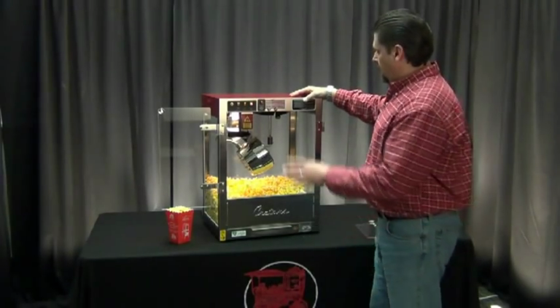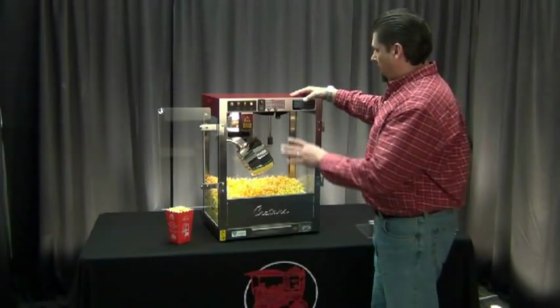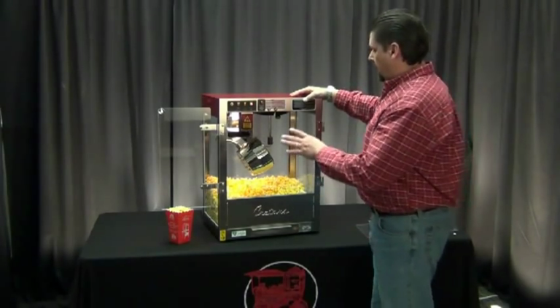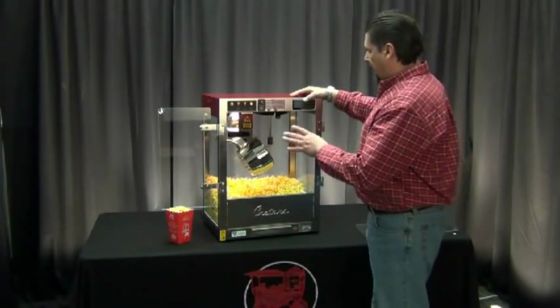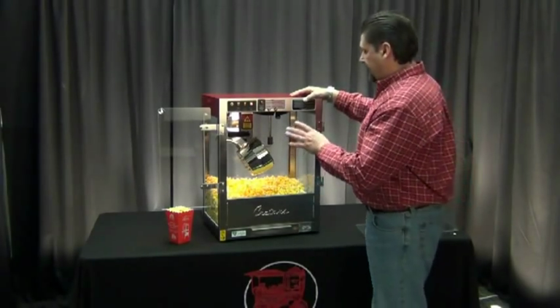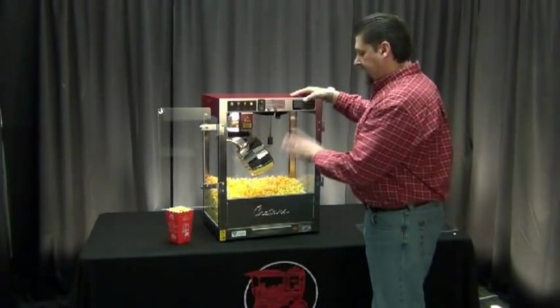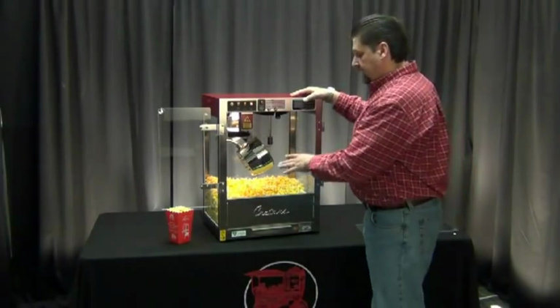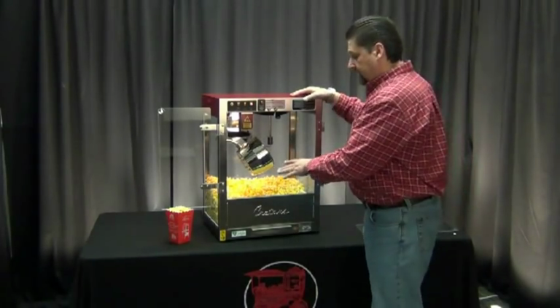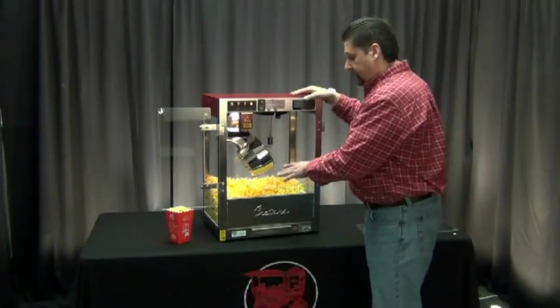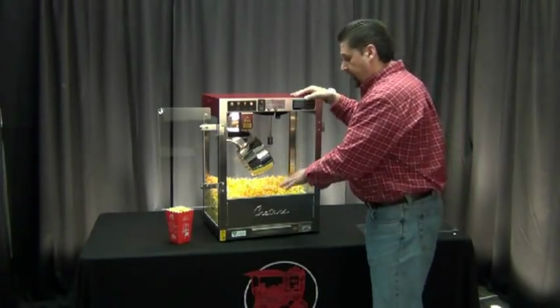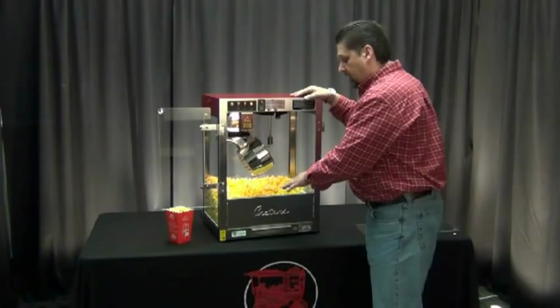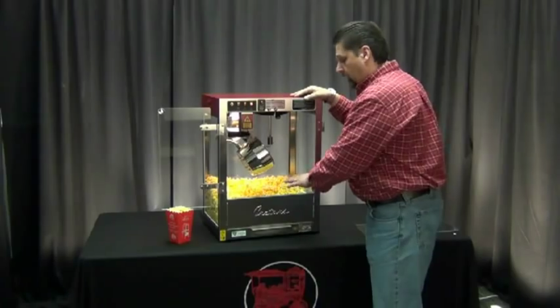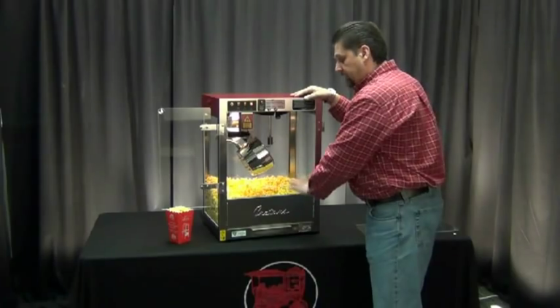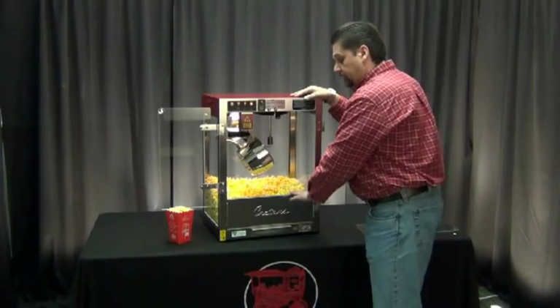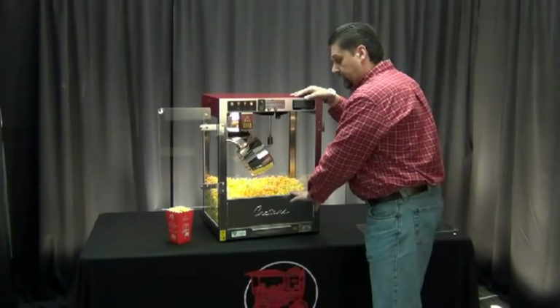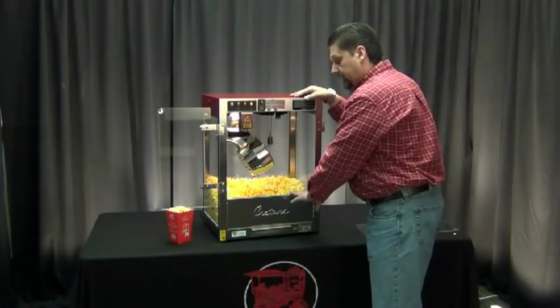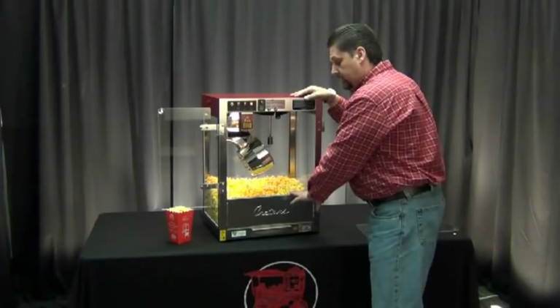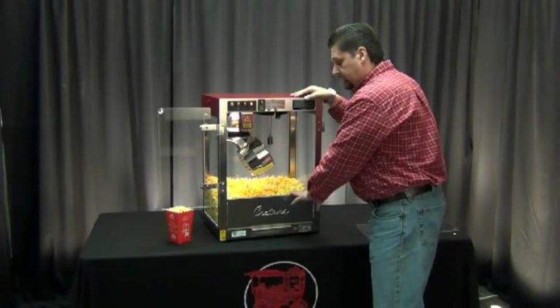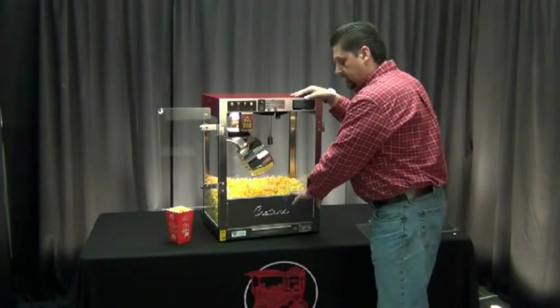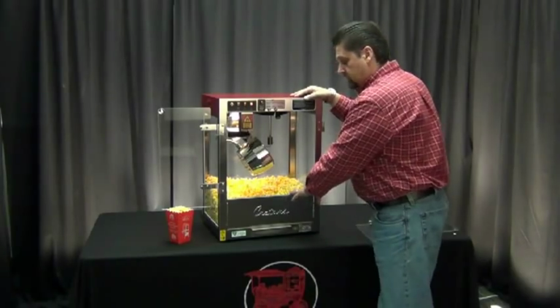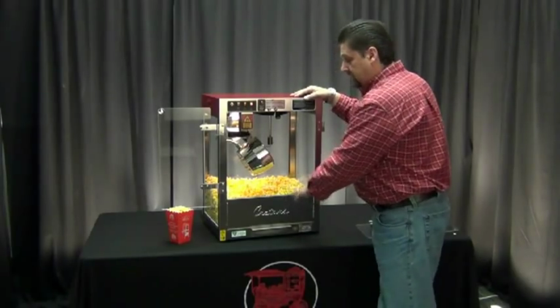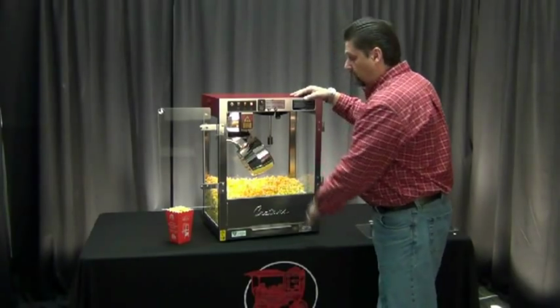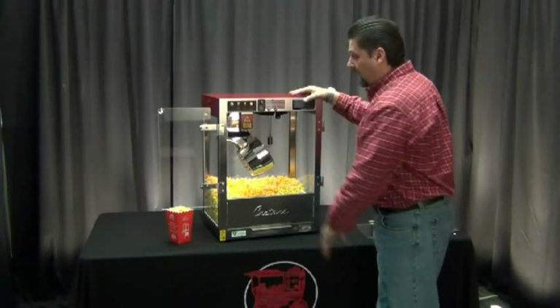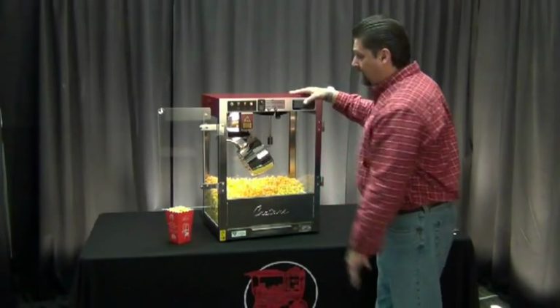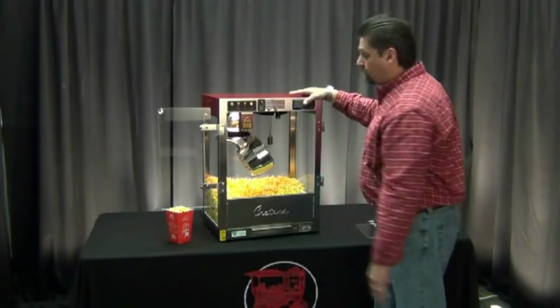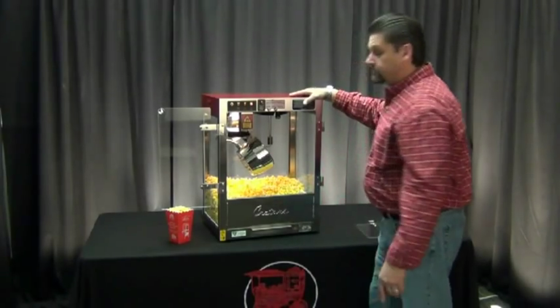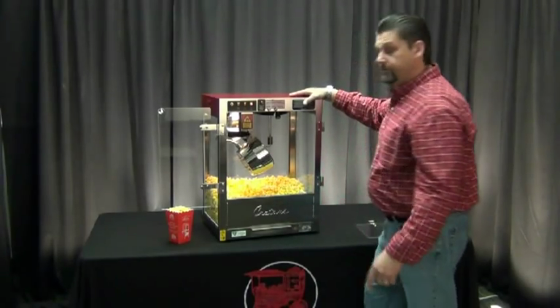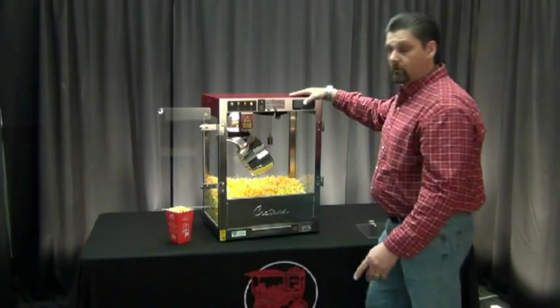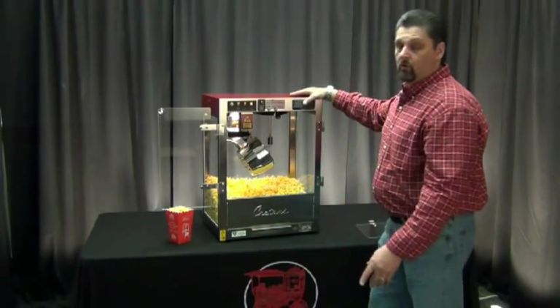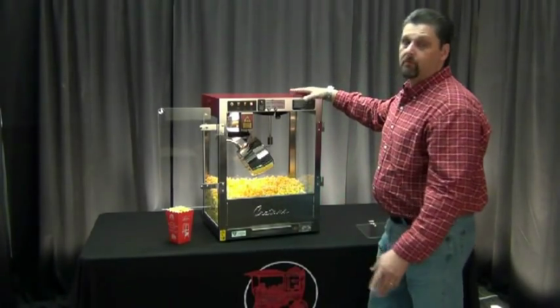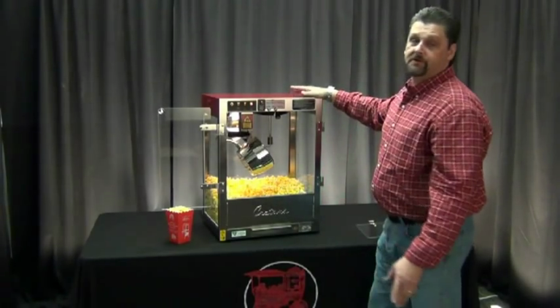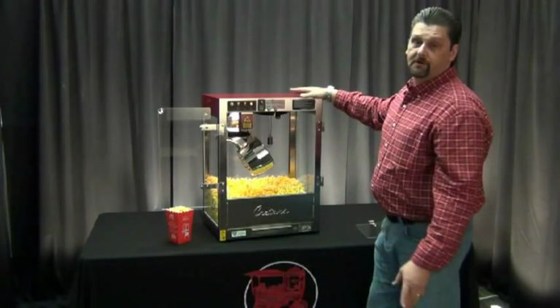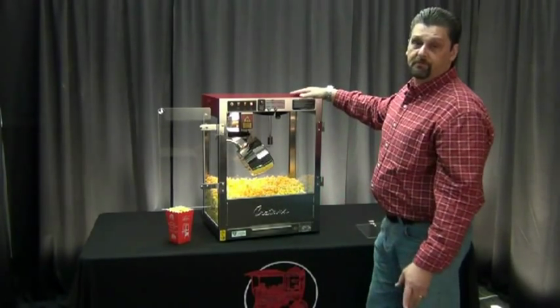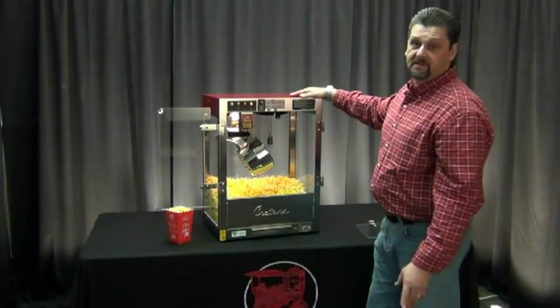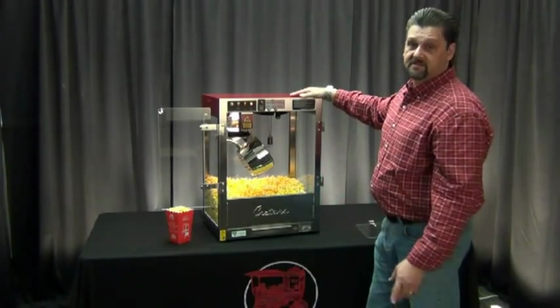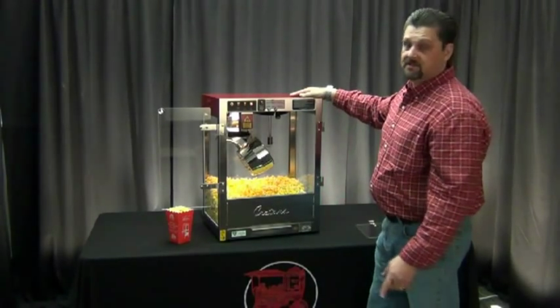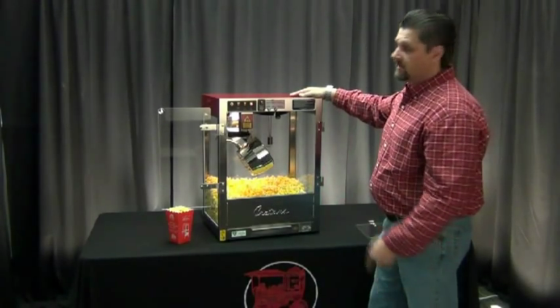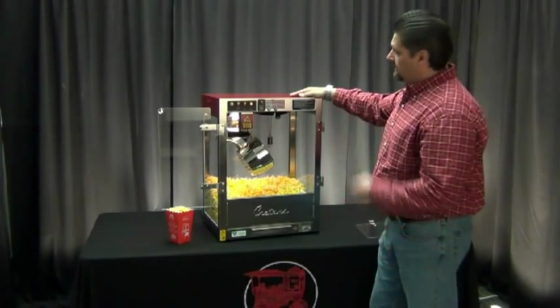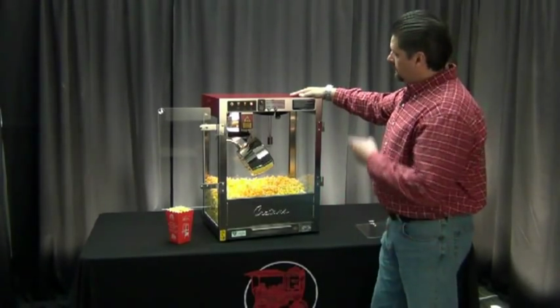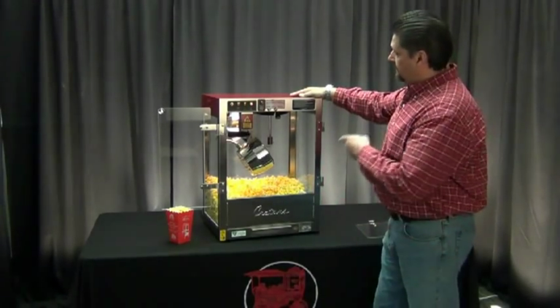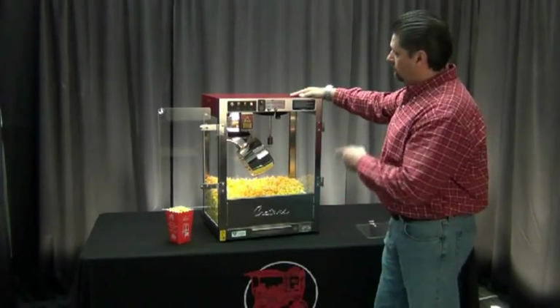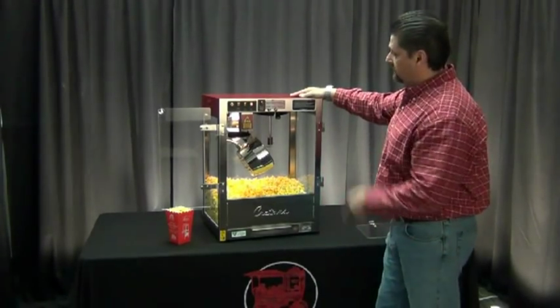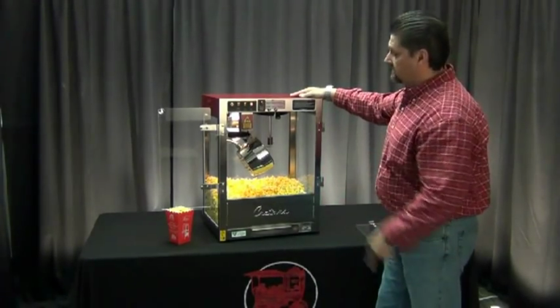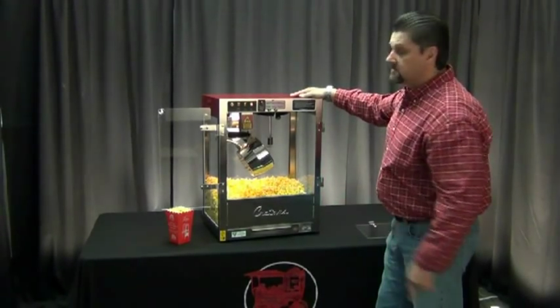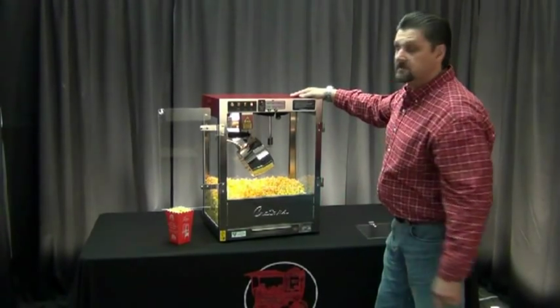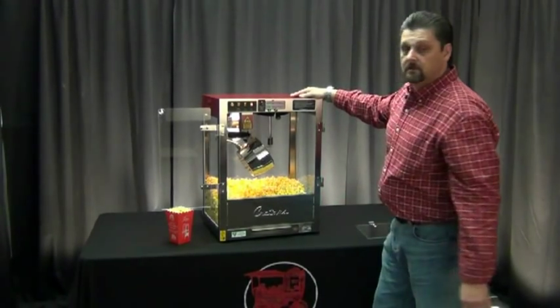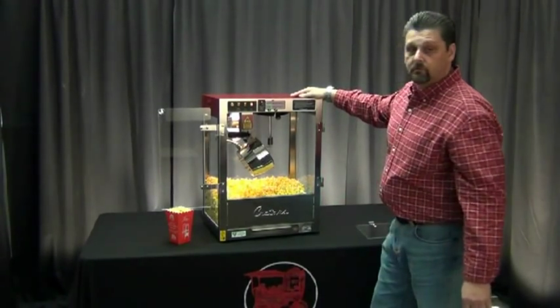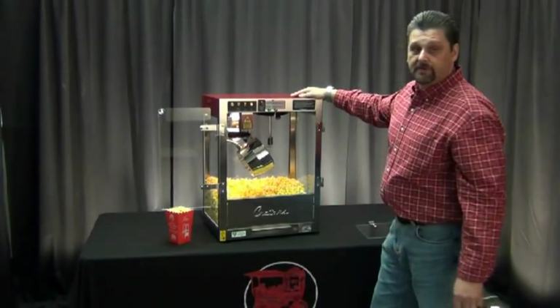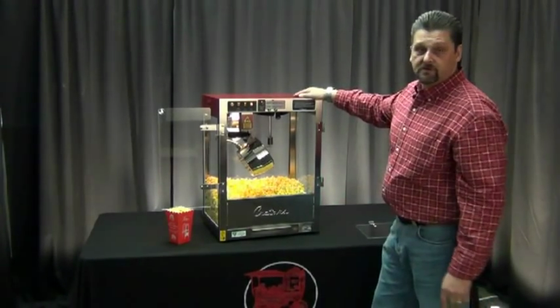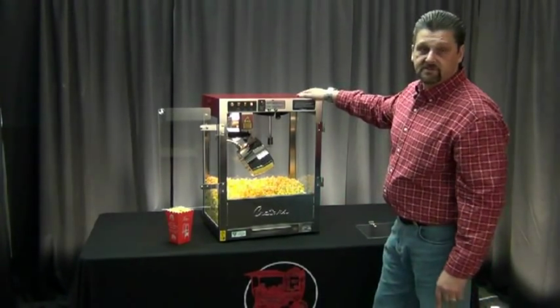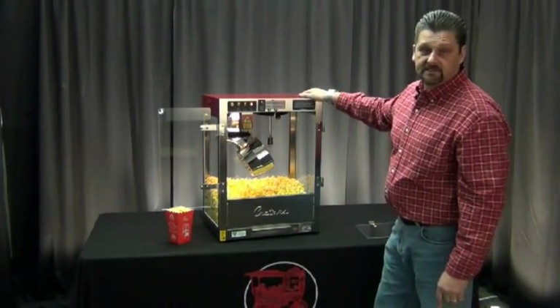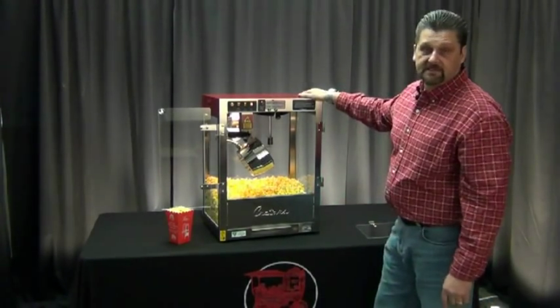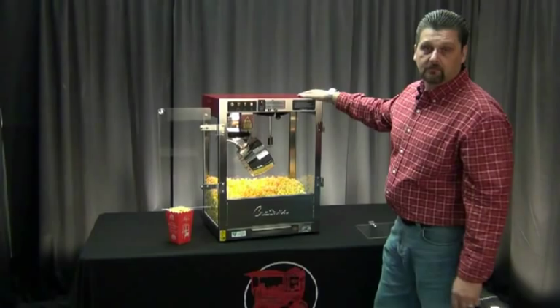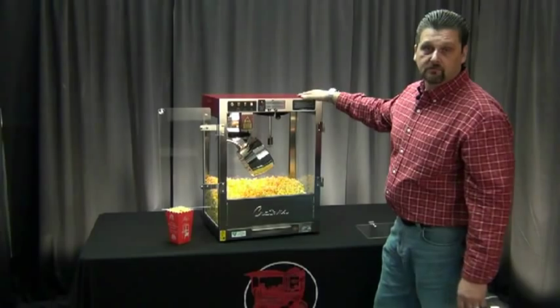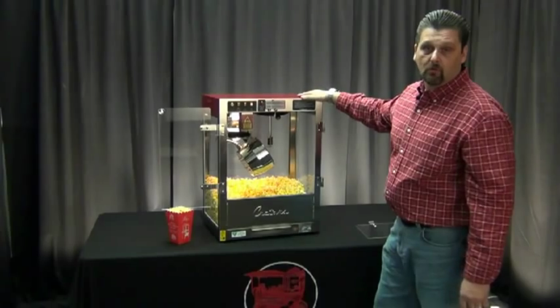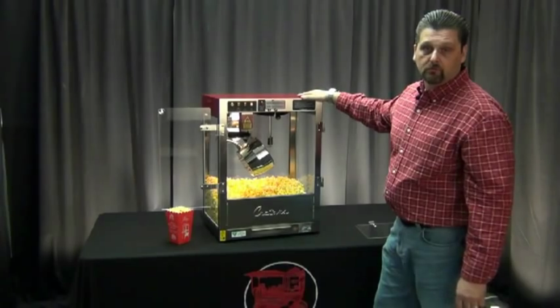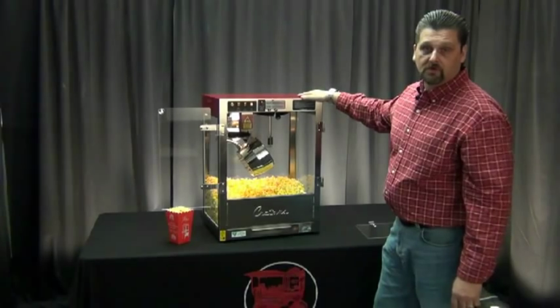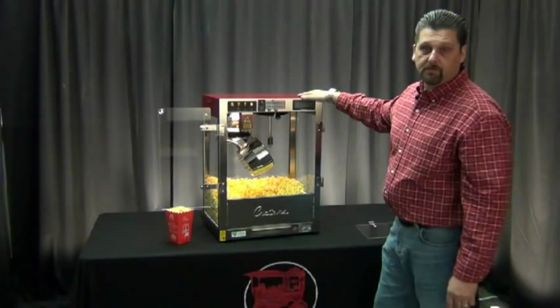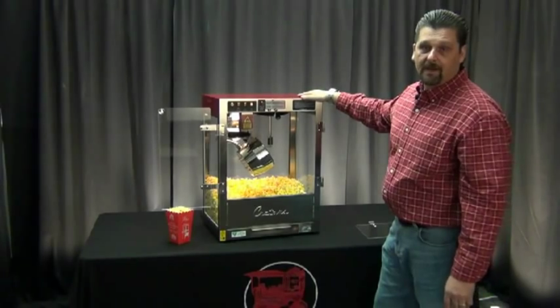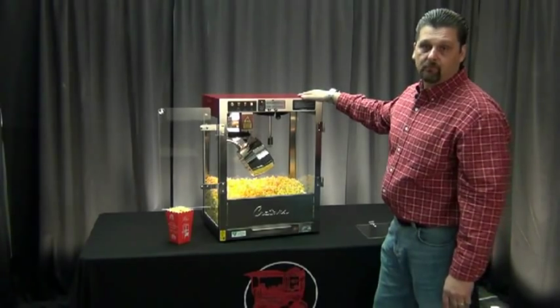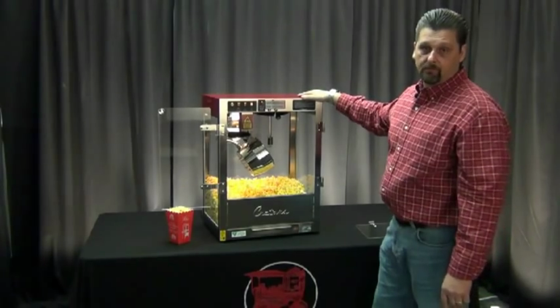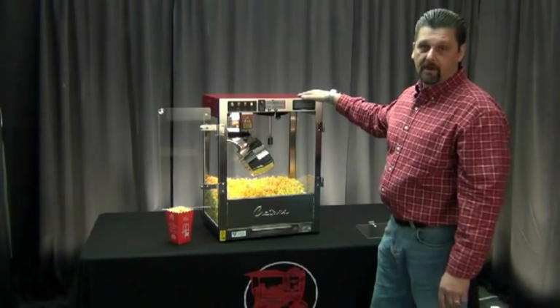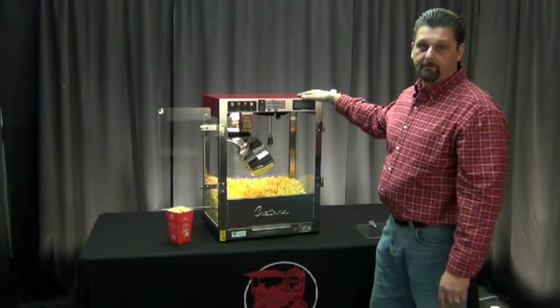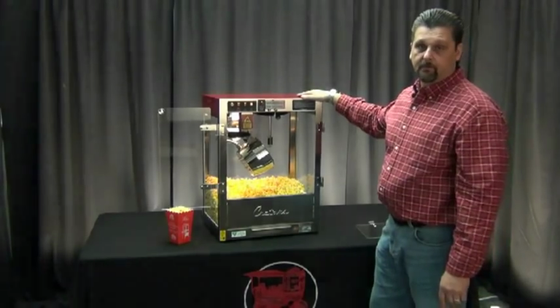I can't think of a better way to bring theater-style popcorn to your home or to your business than with this Cretors 6-ounce Gold Rush Popcorn Popper.